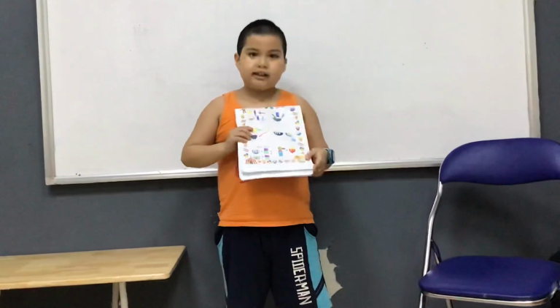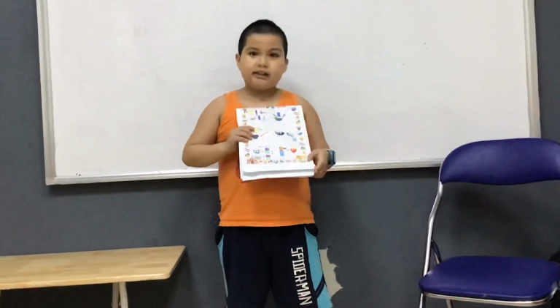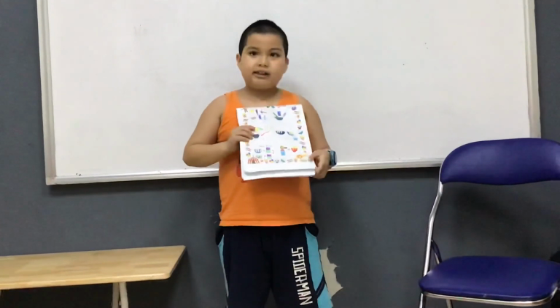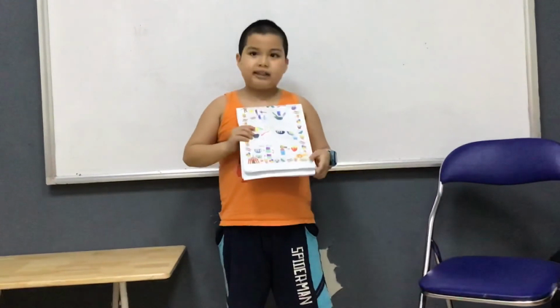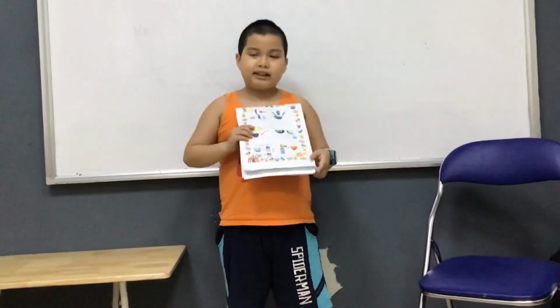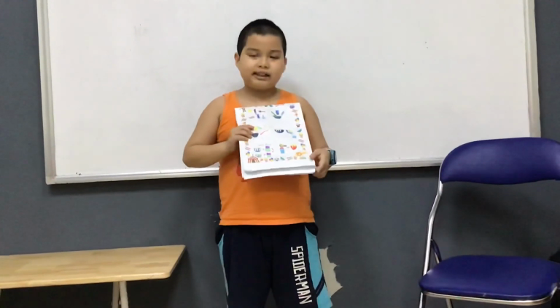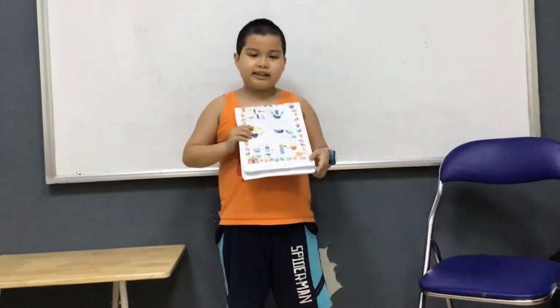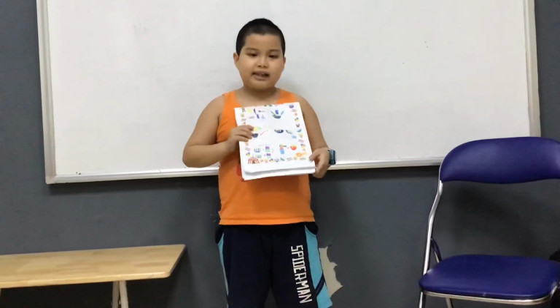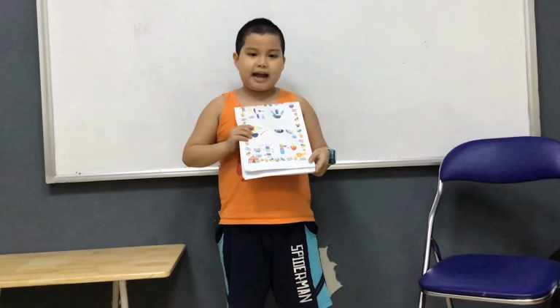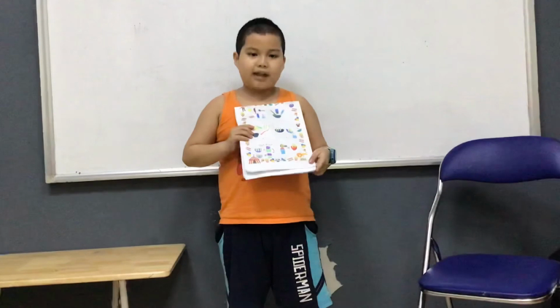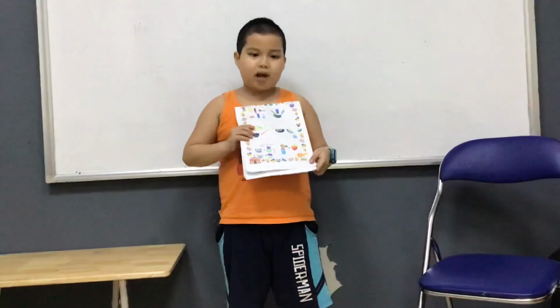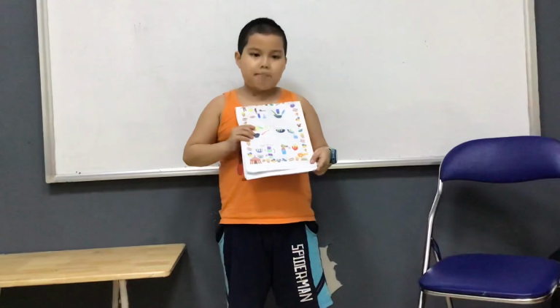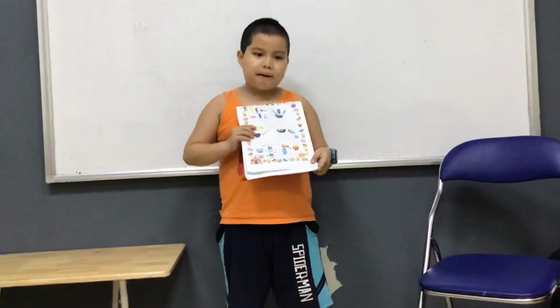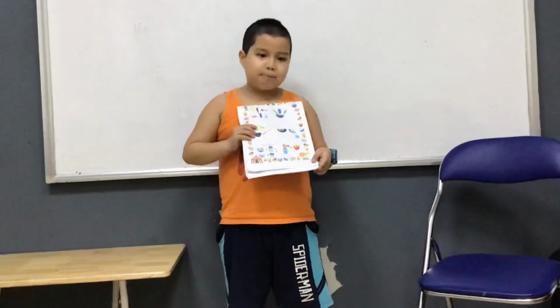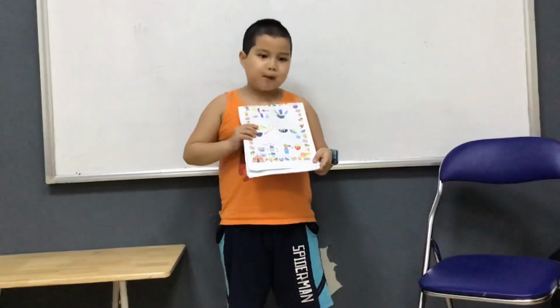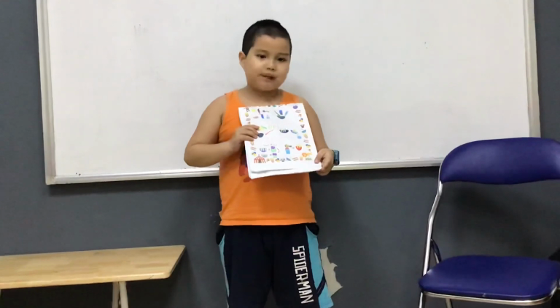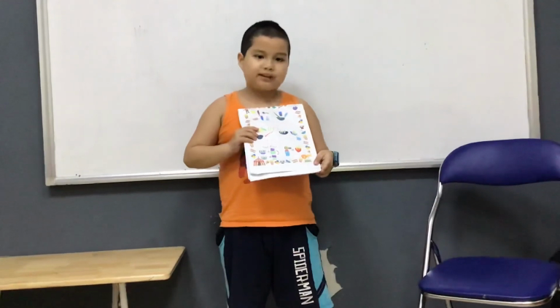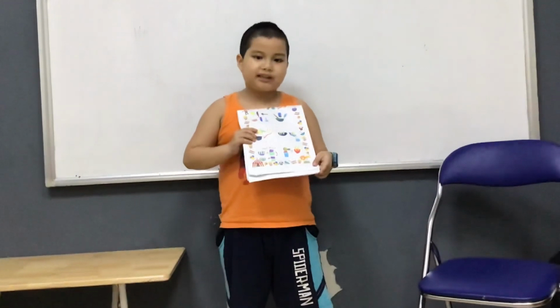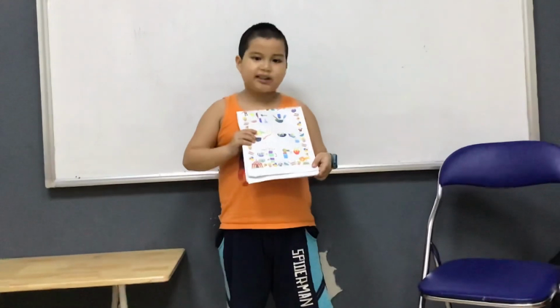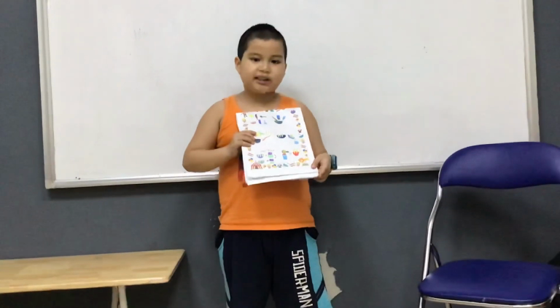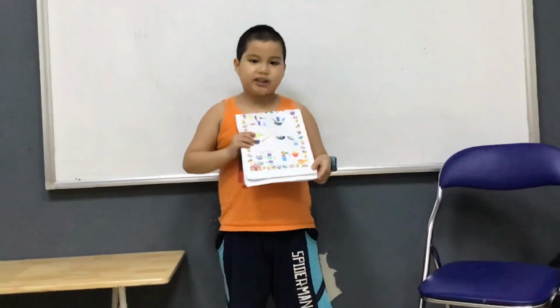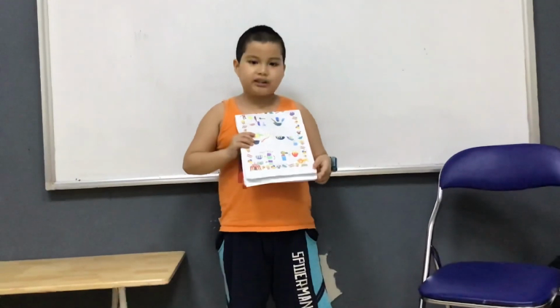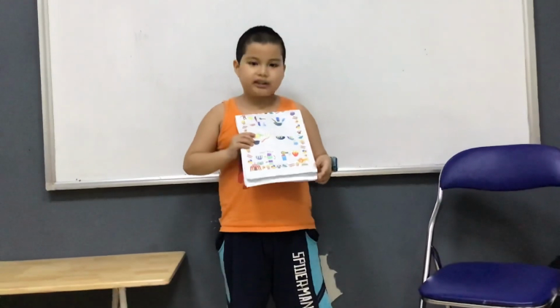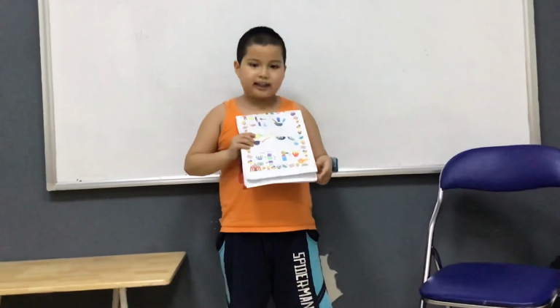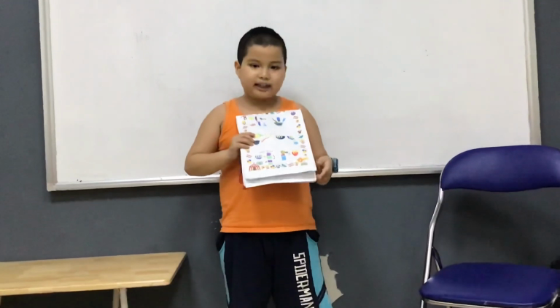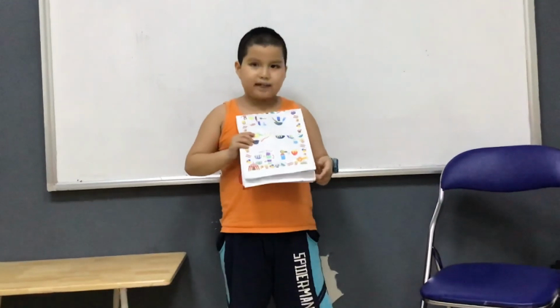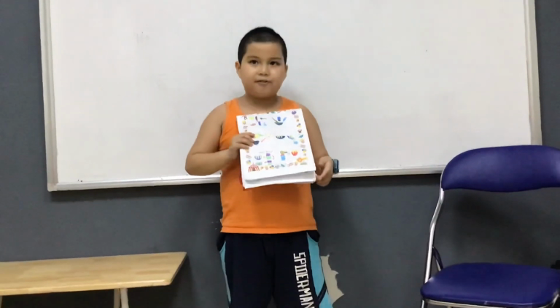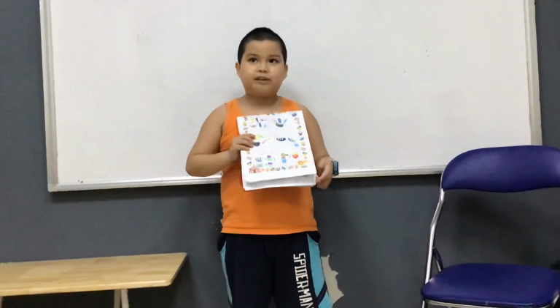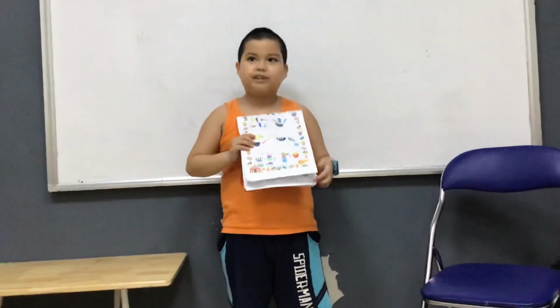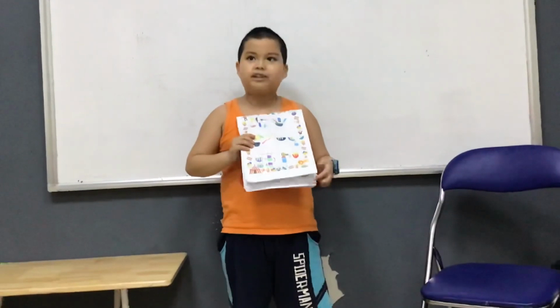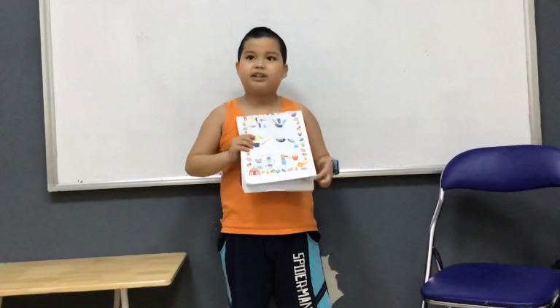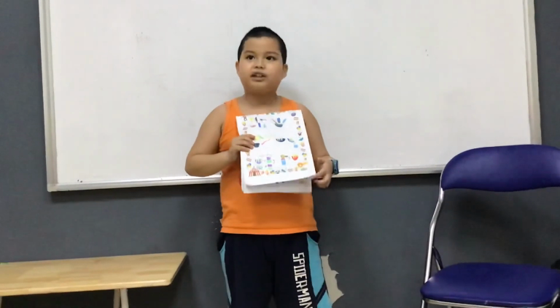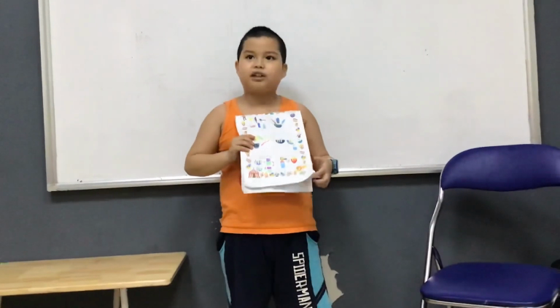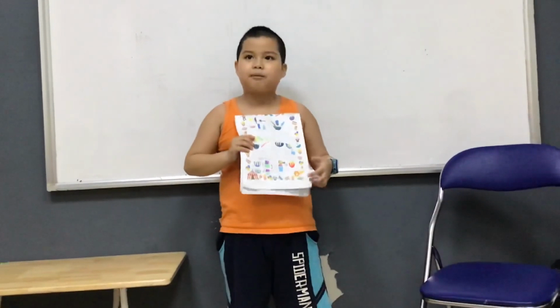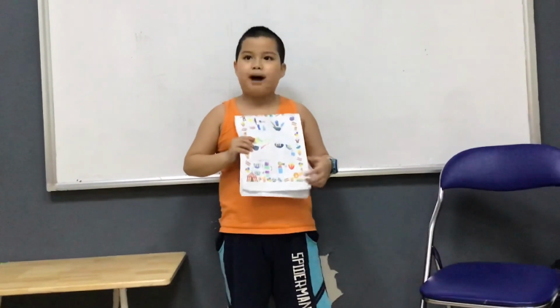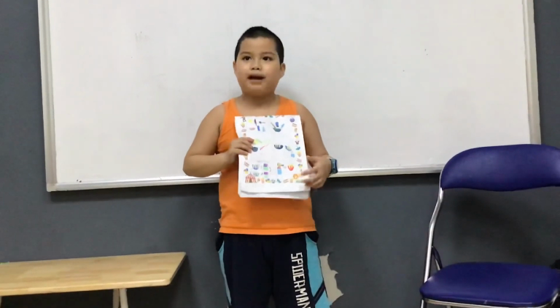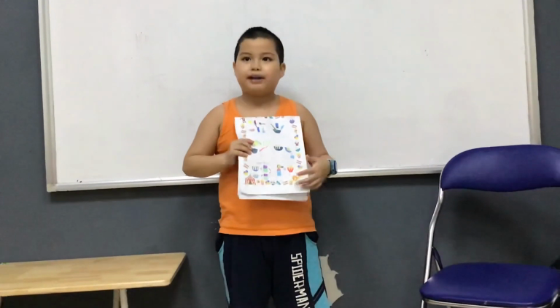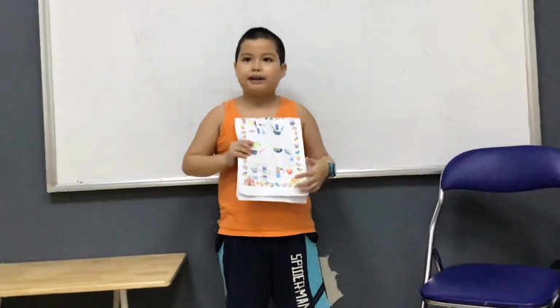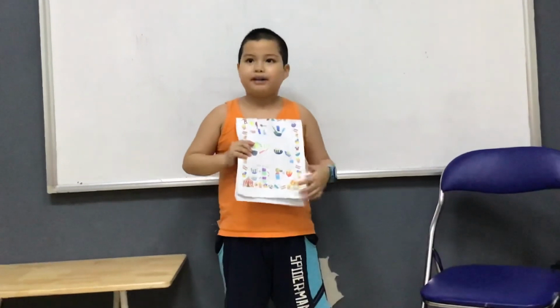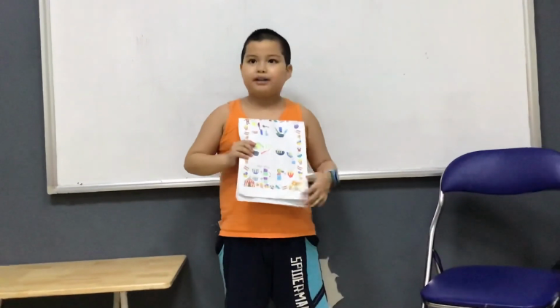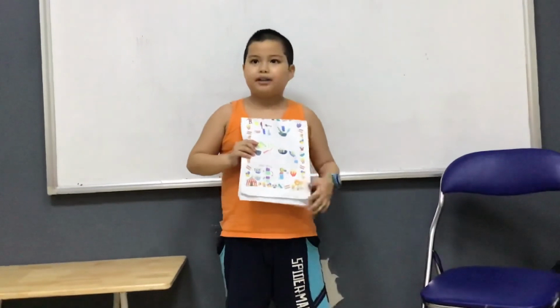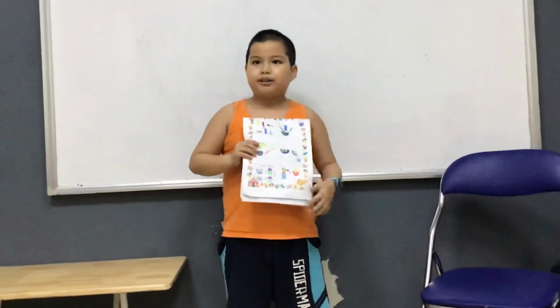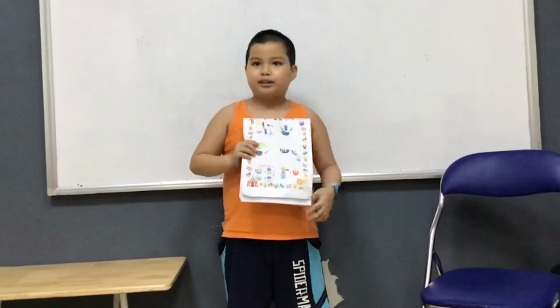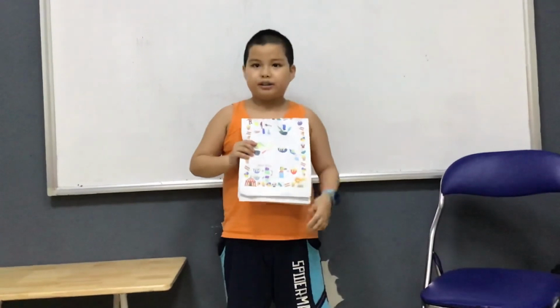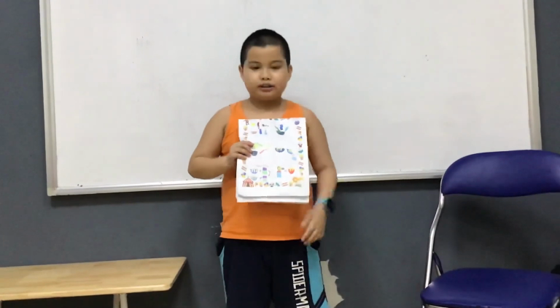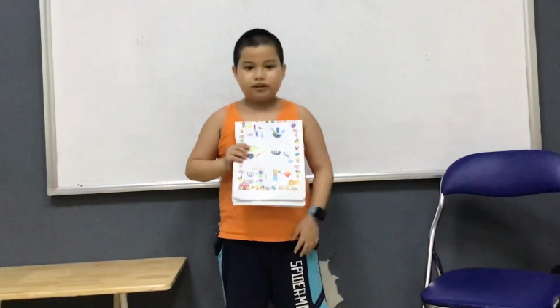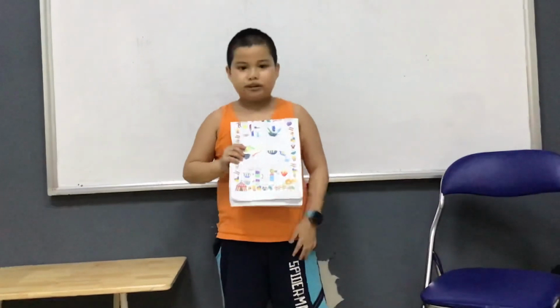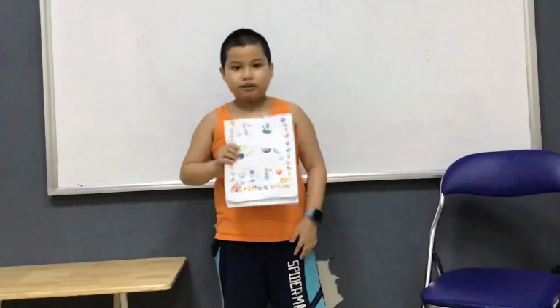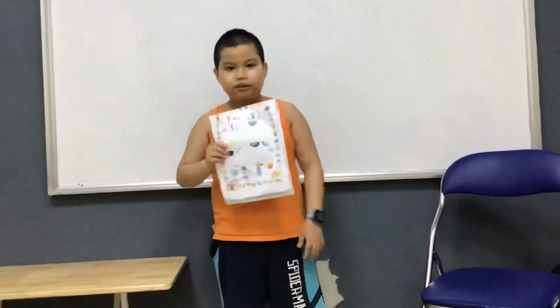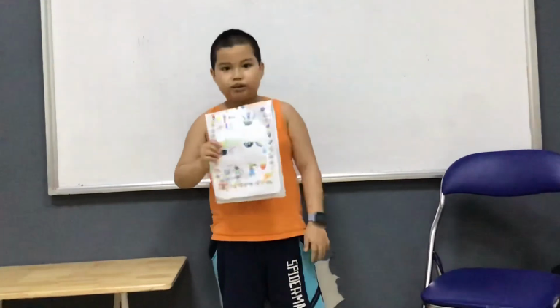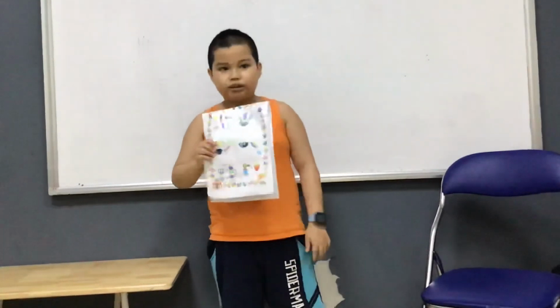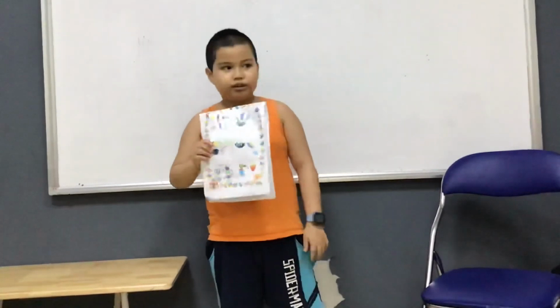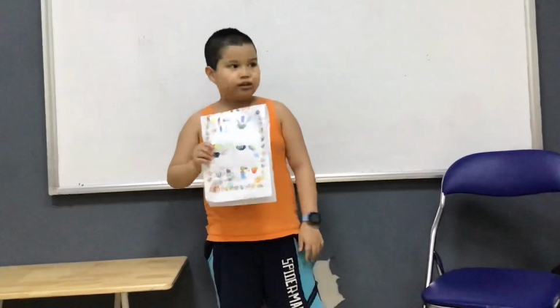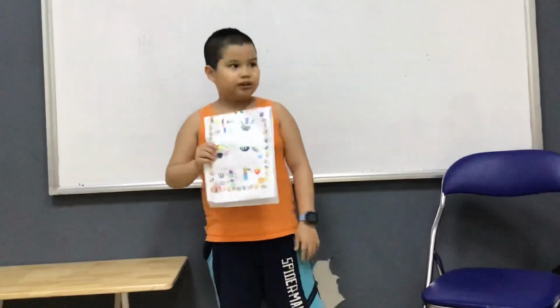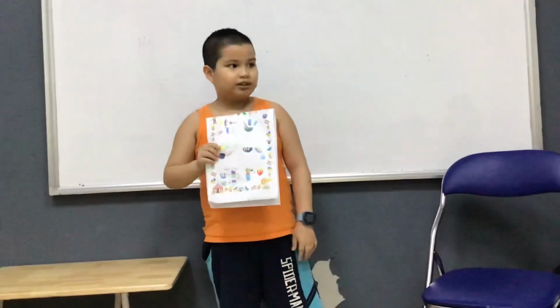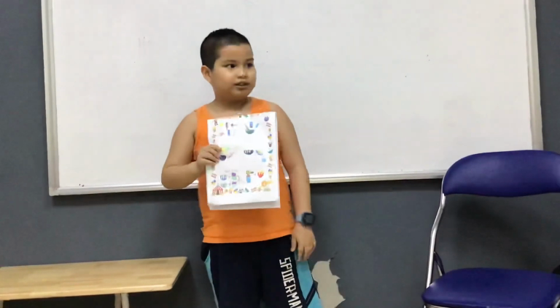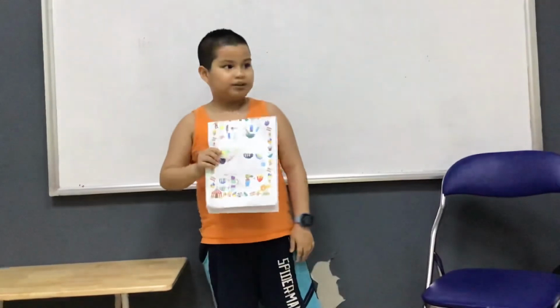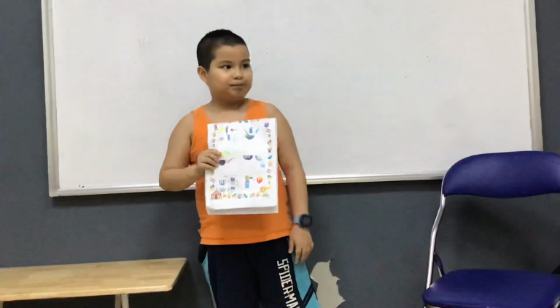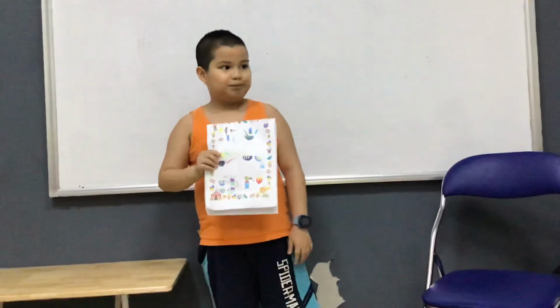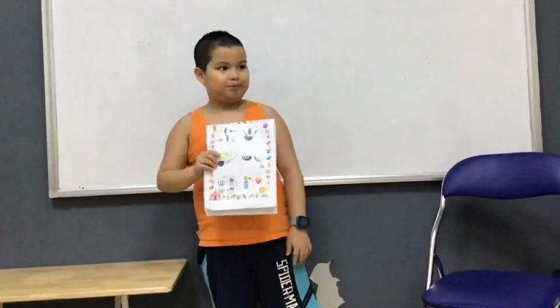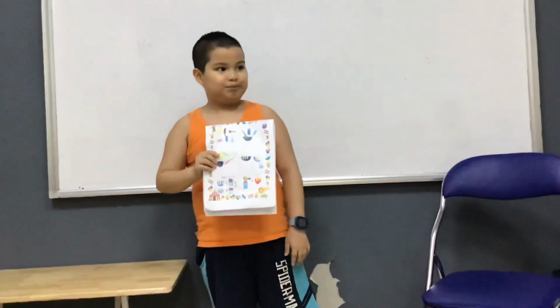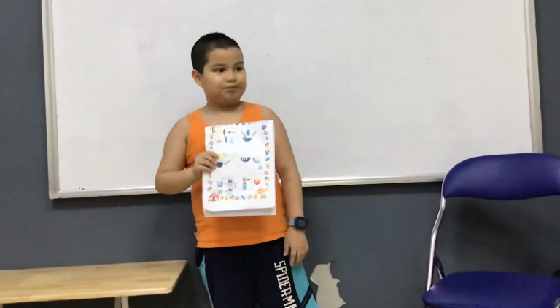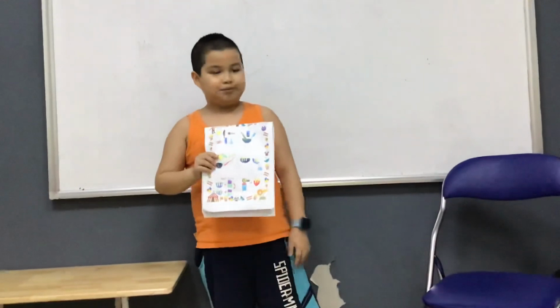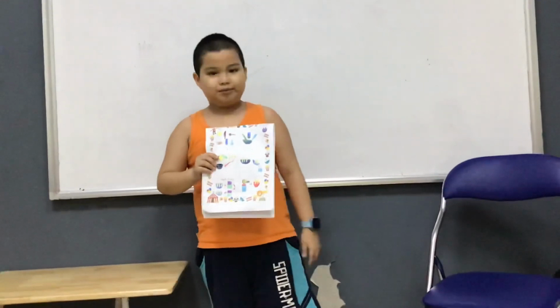That is the end of my presentation. Thank you for listening and goodbye! Thank you.